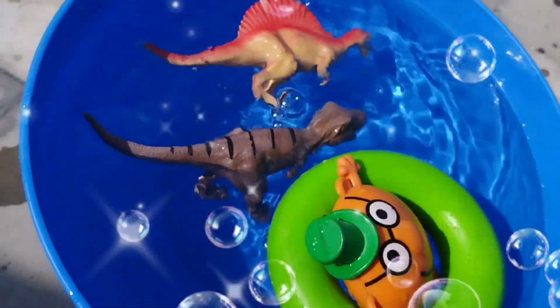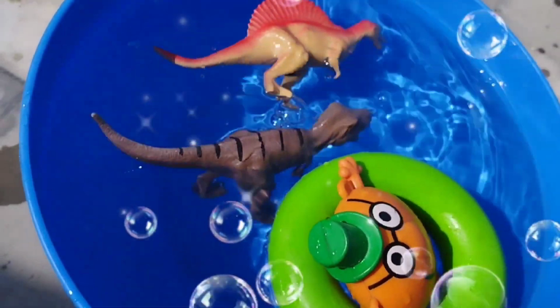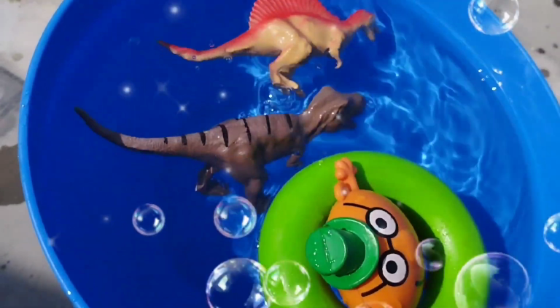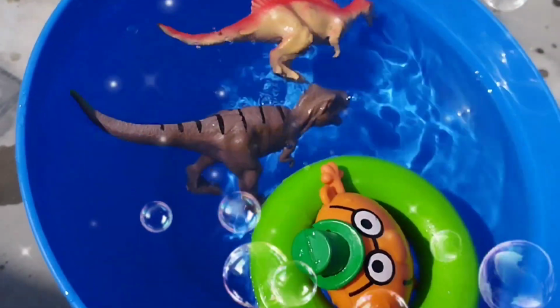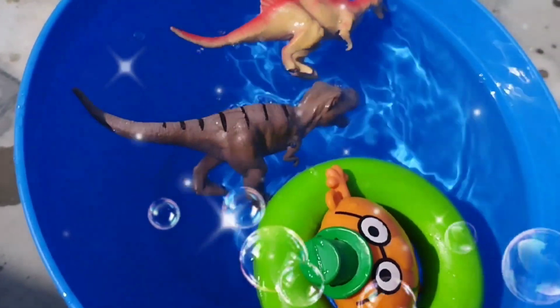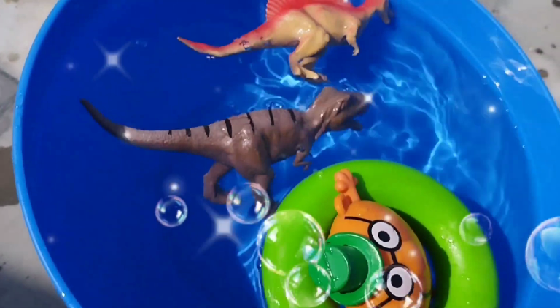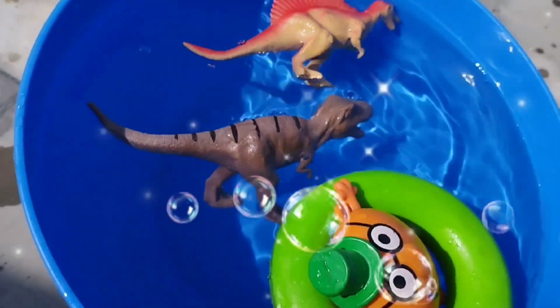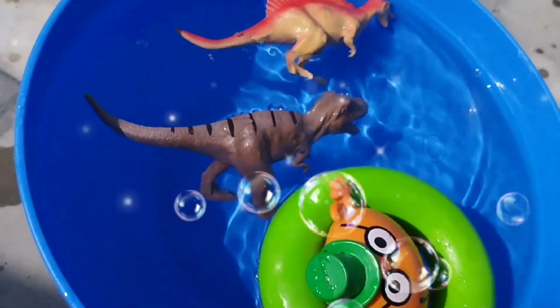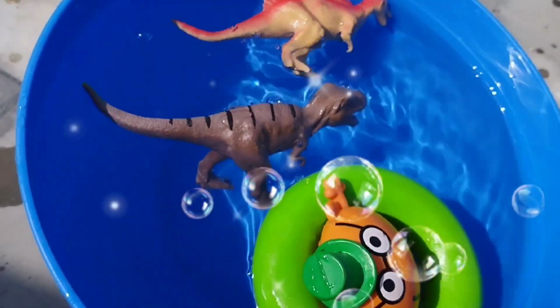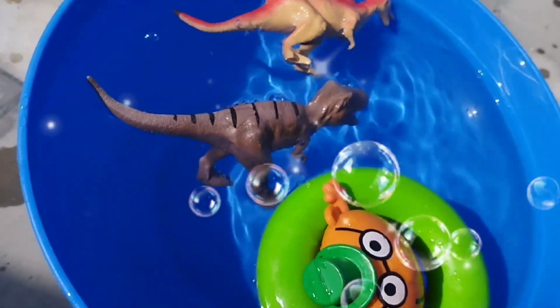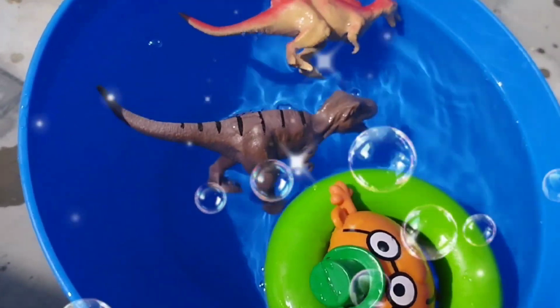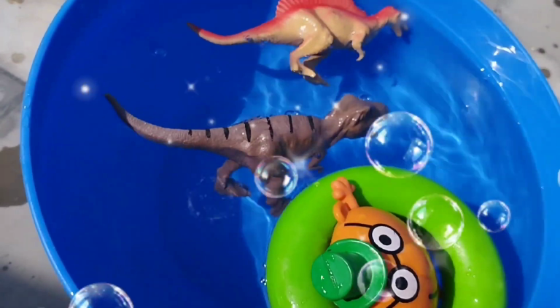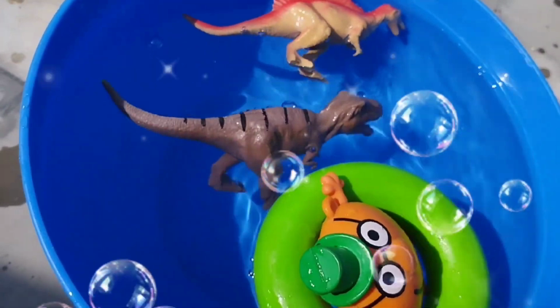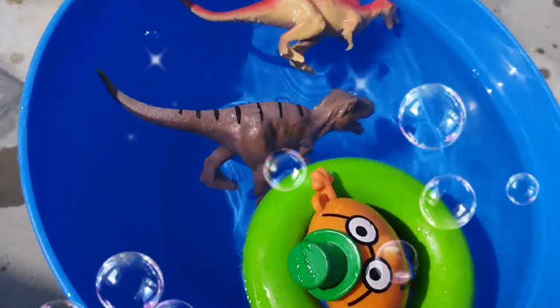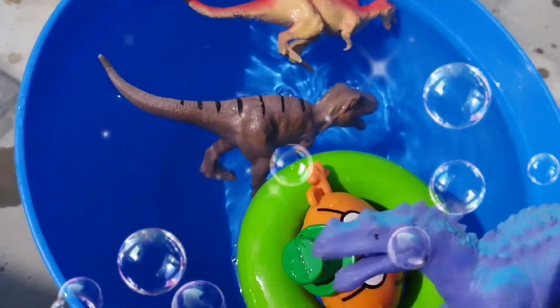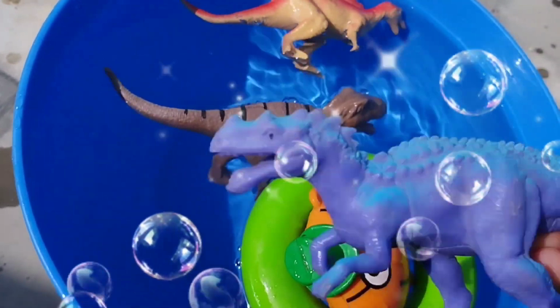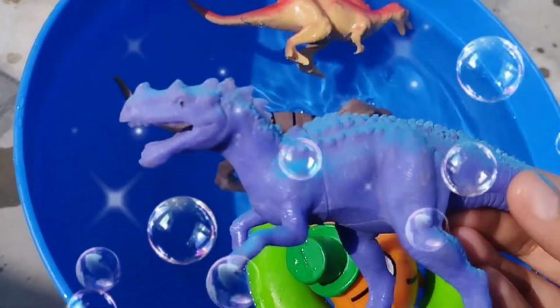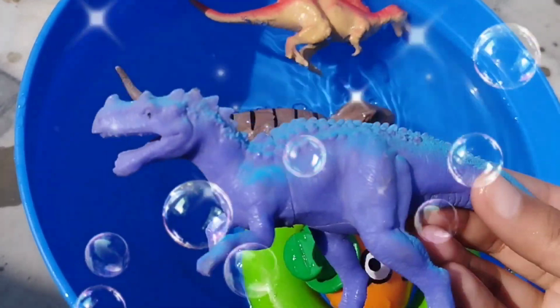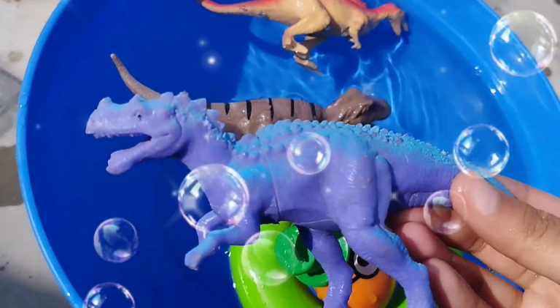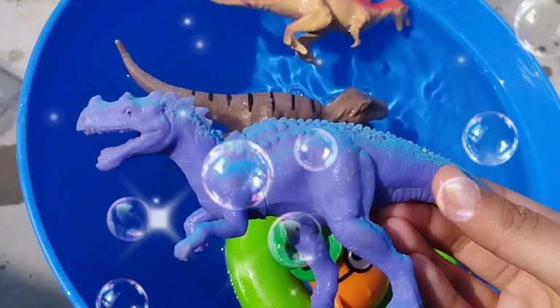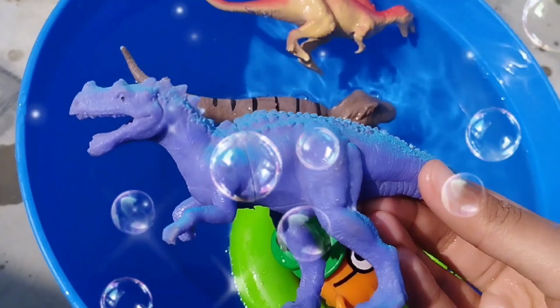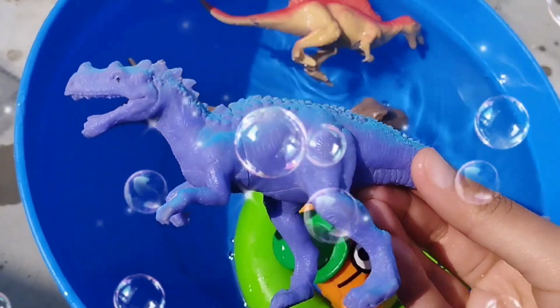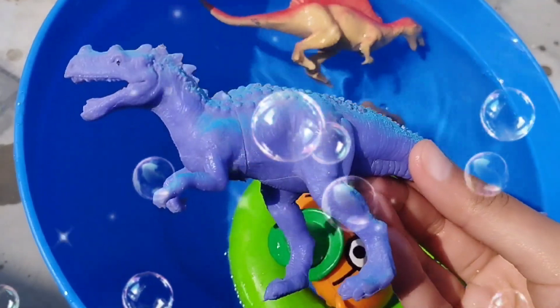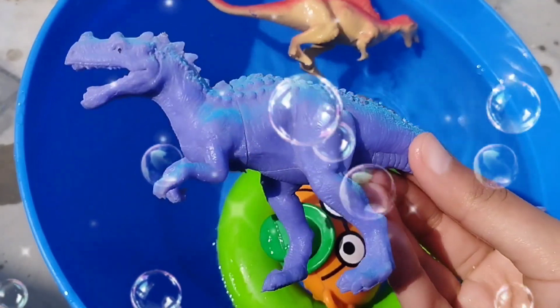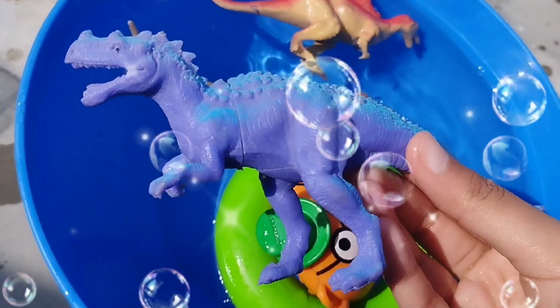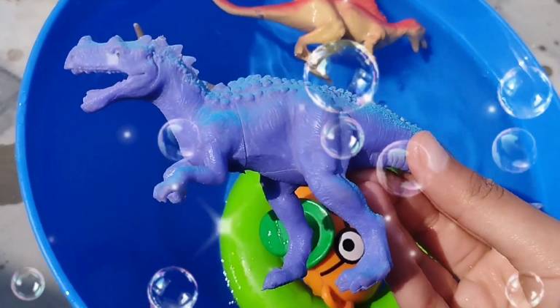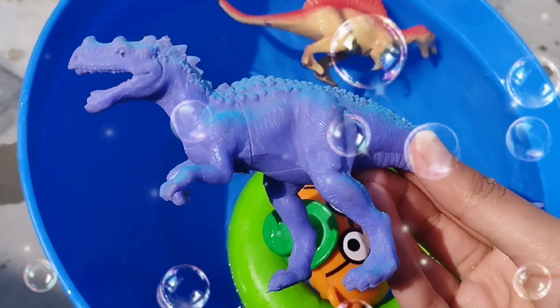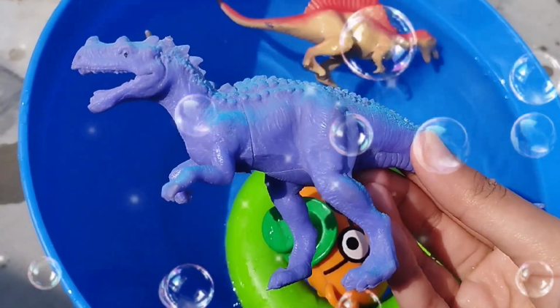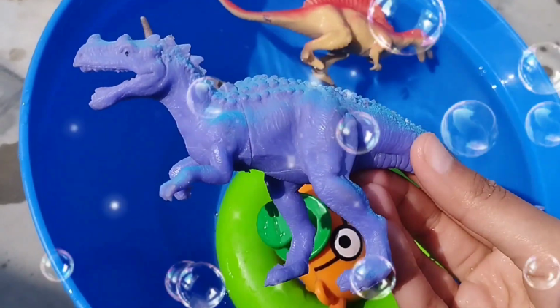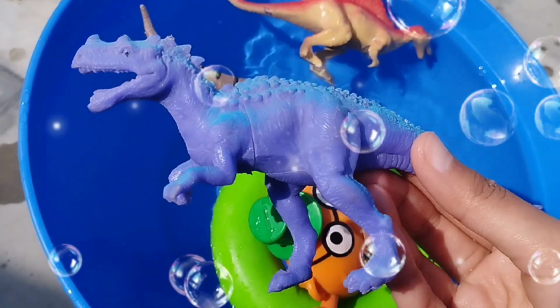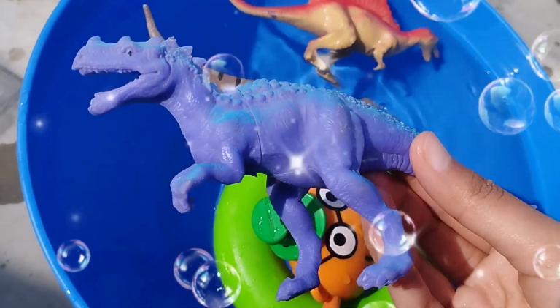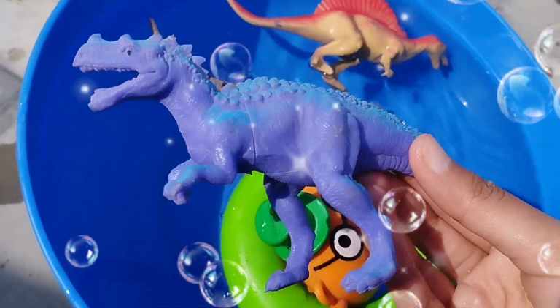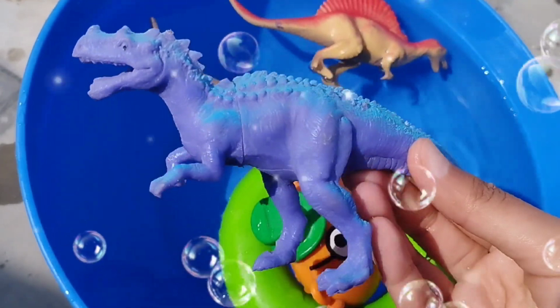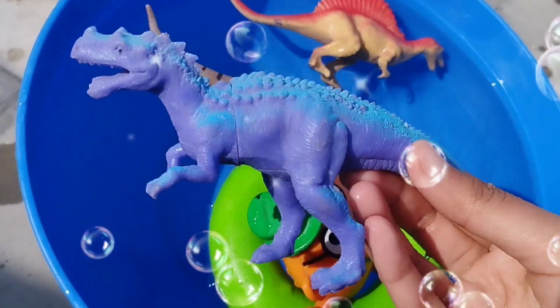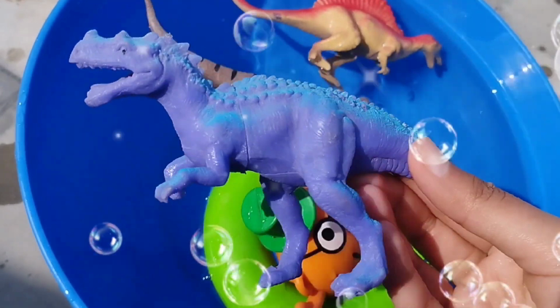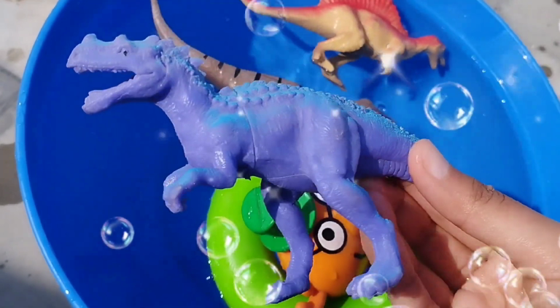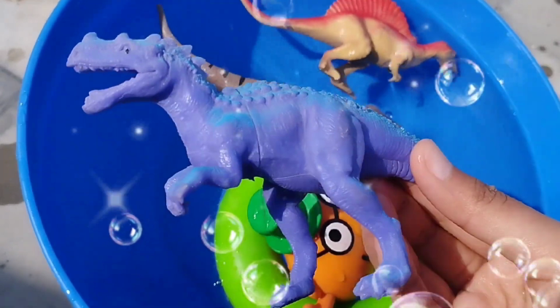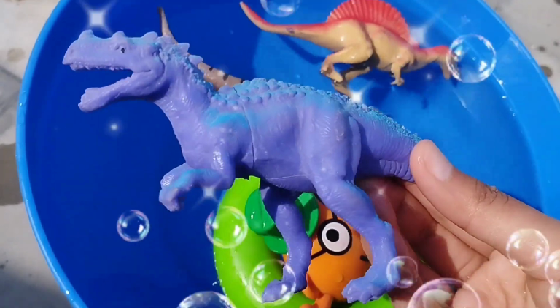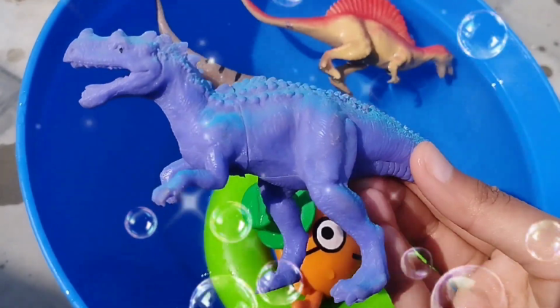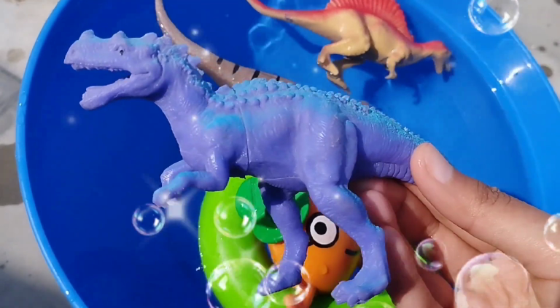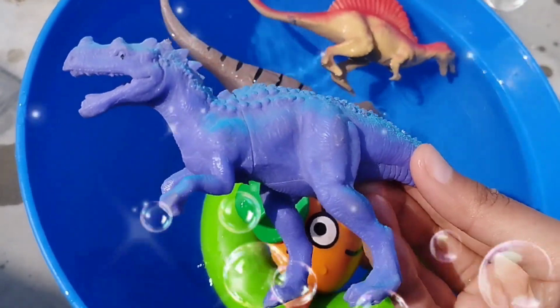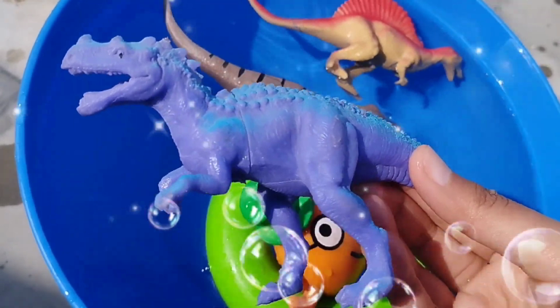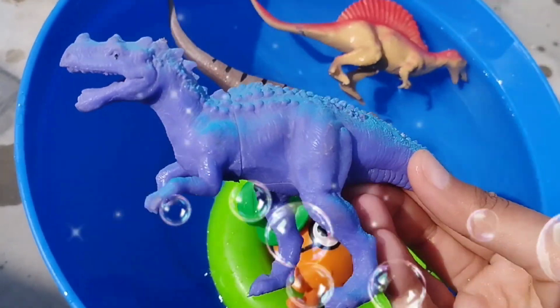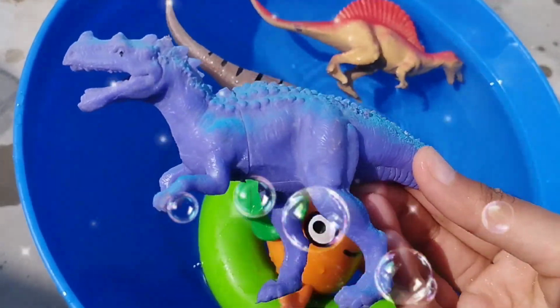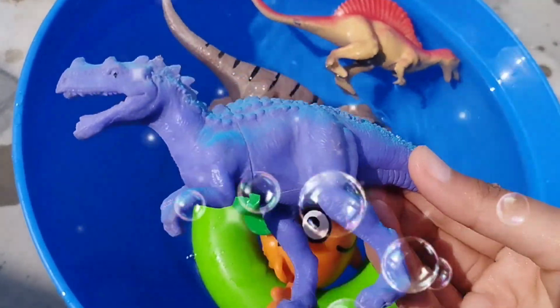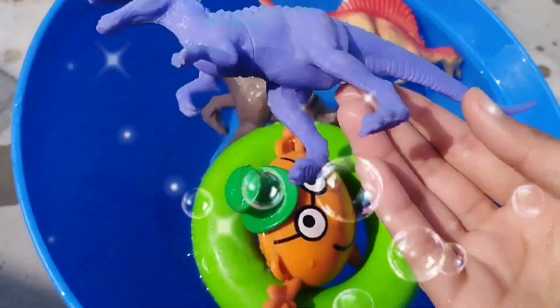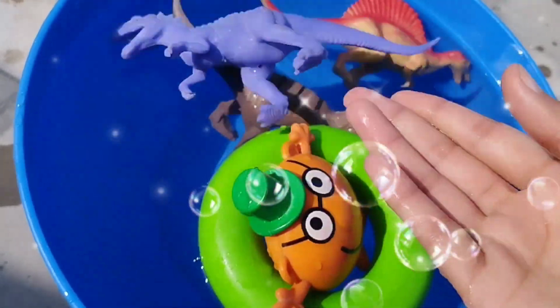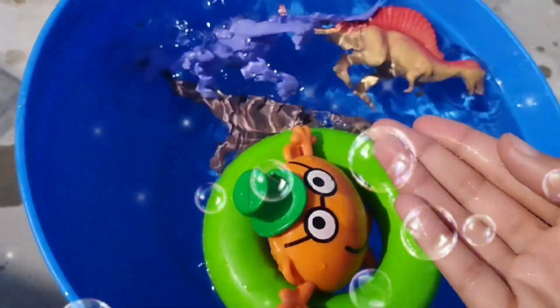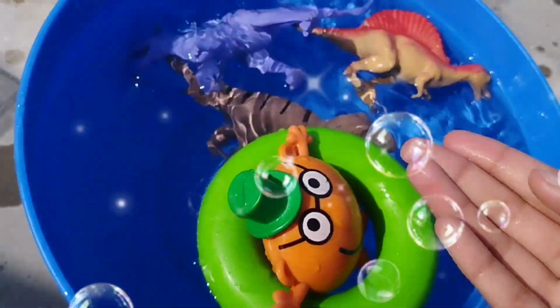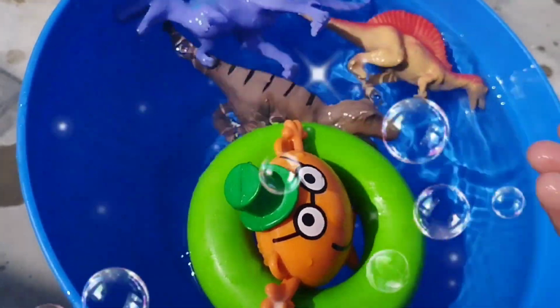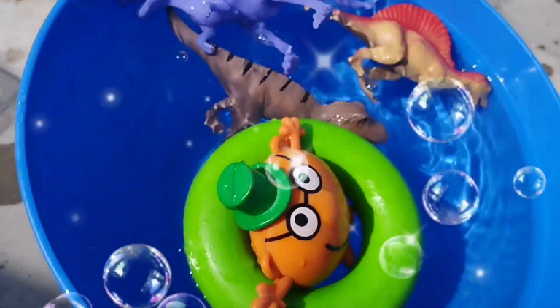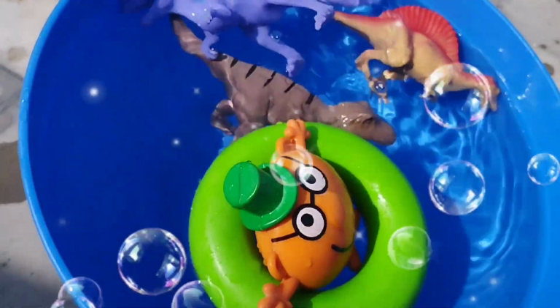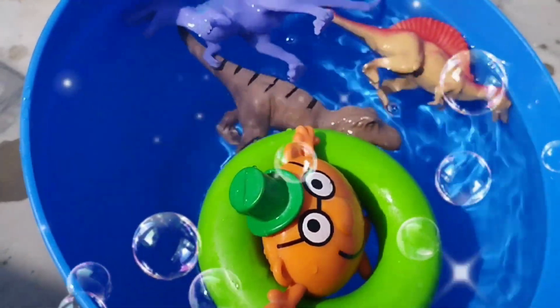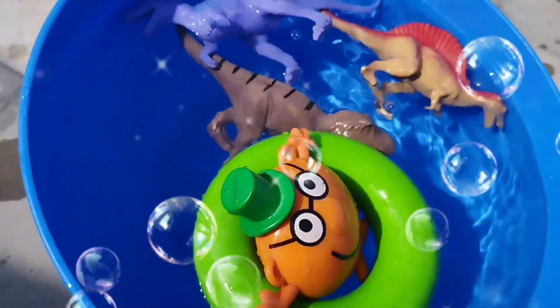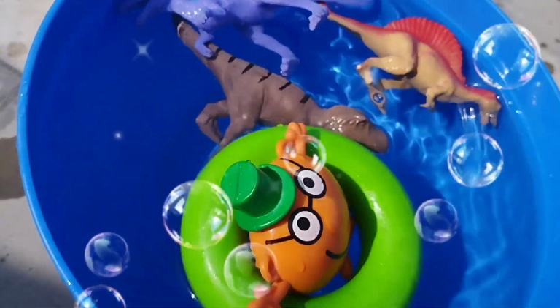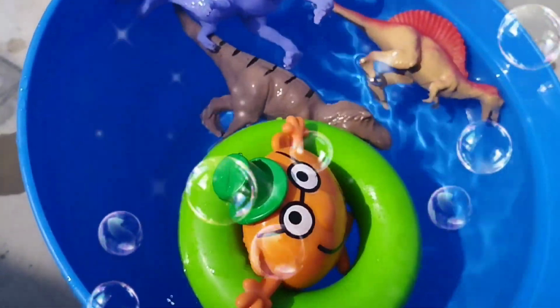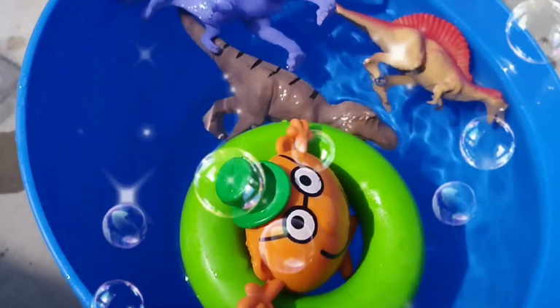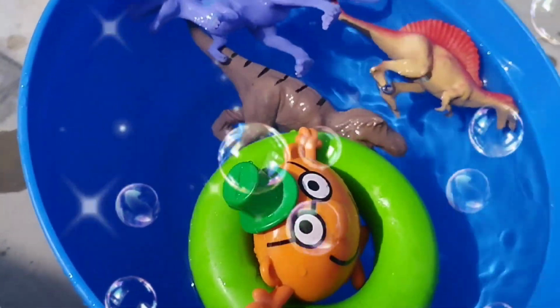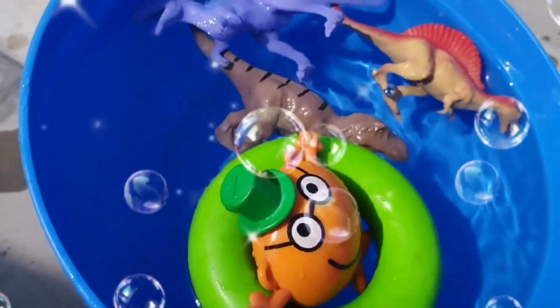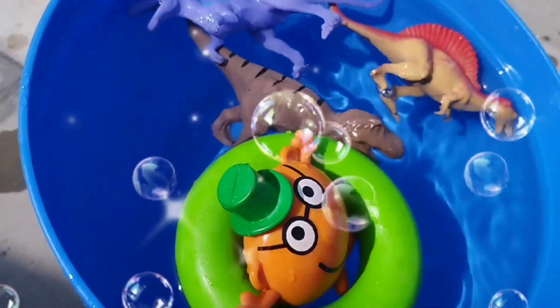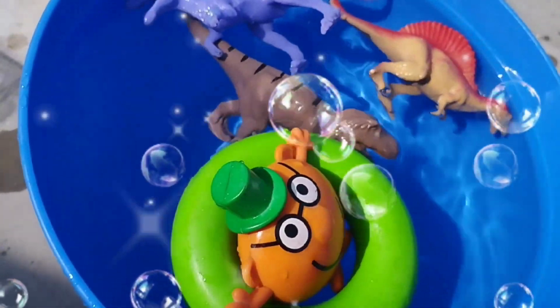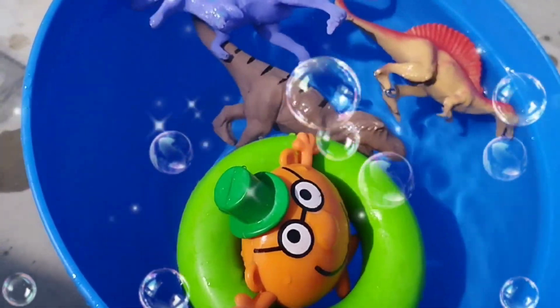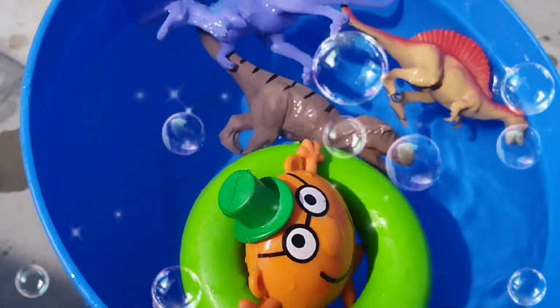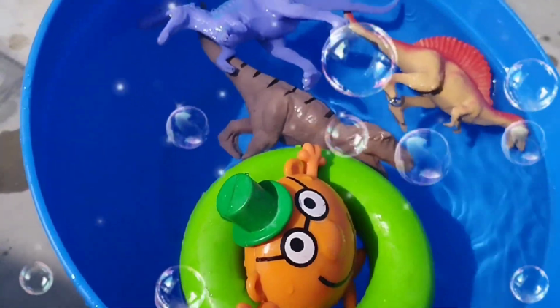This is a purple T-Rex. A T-Rex. Tyrannosaurus.